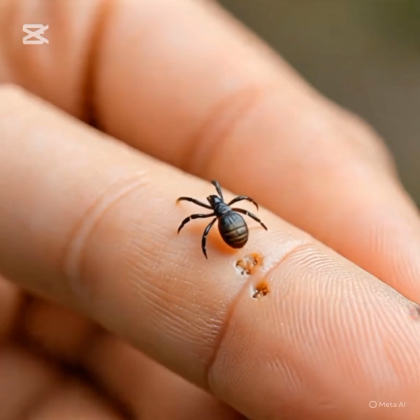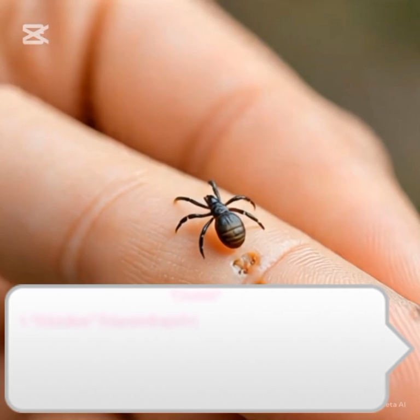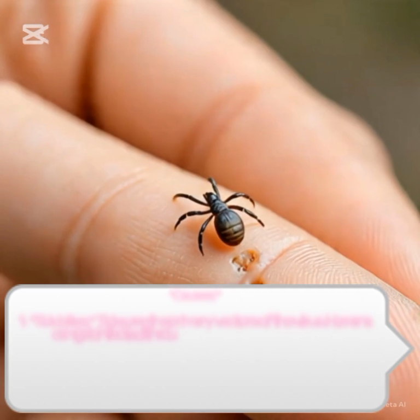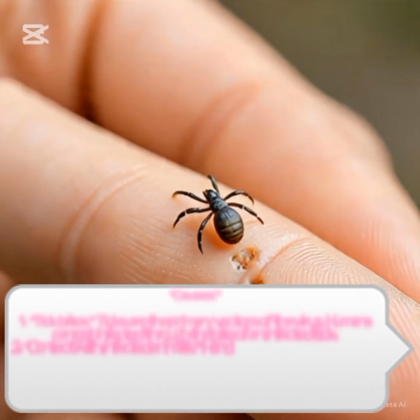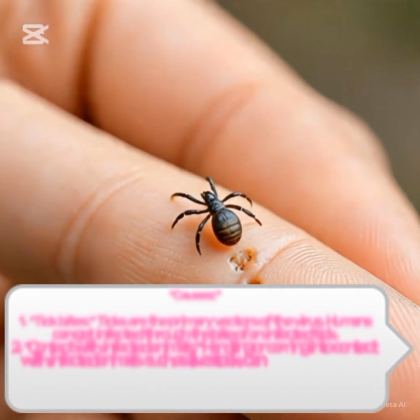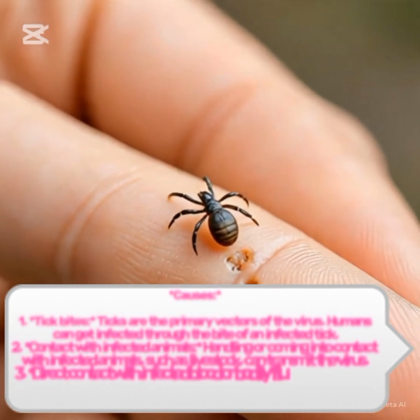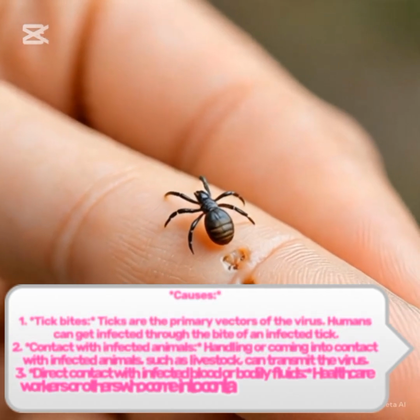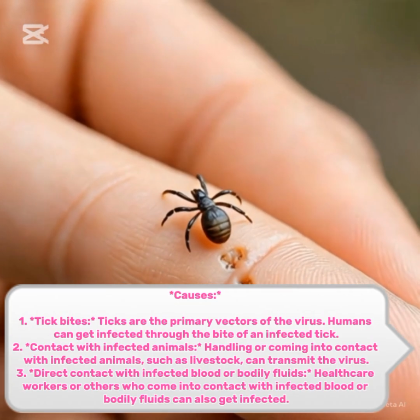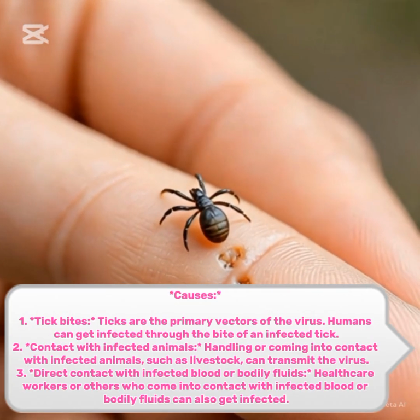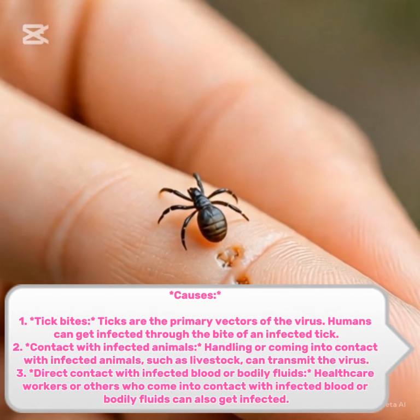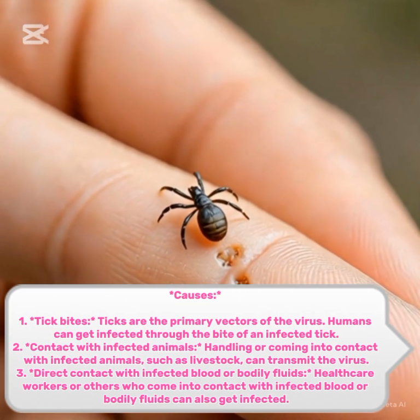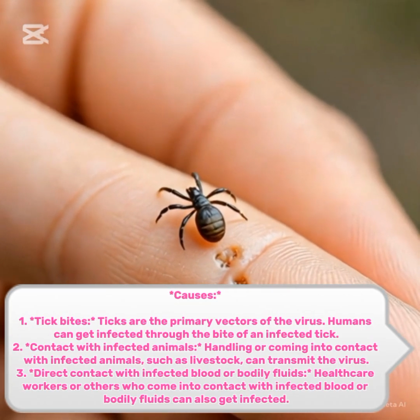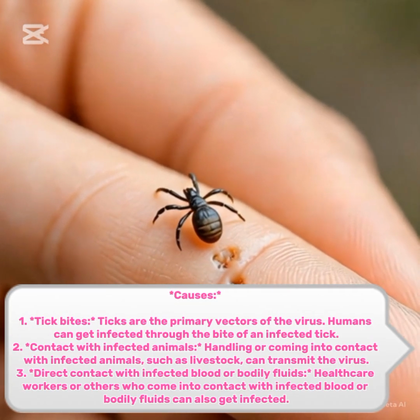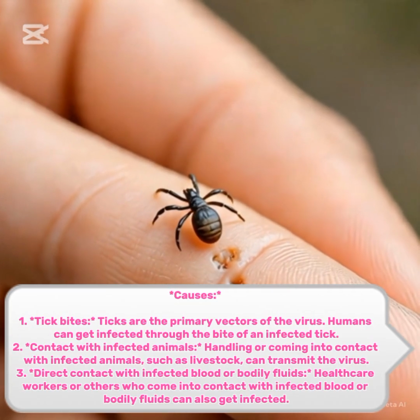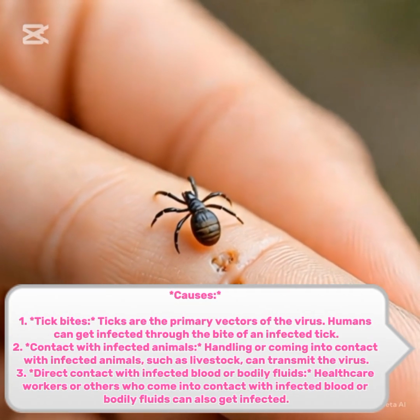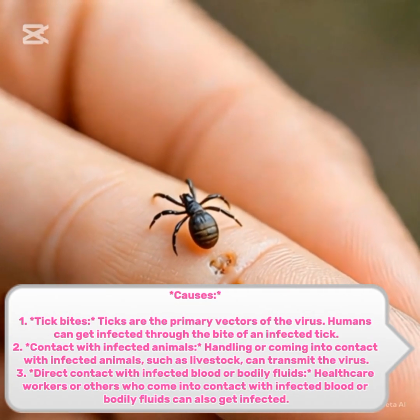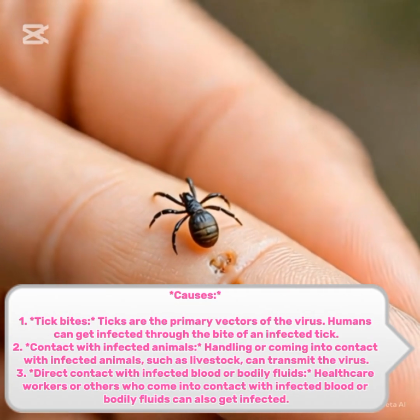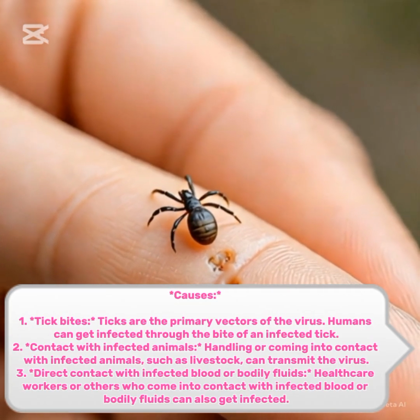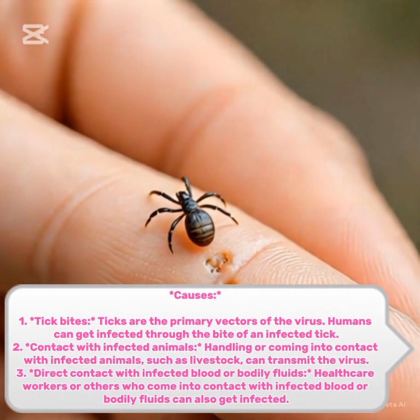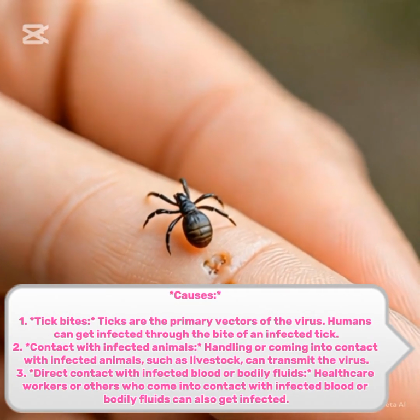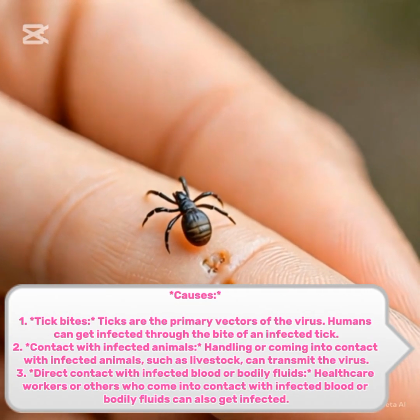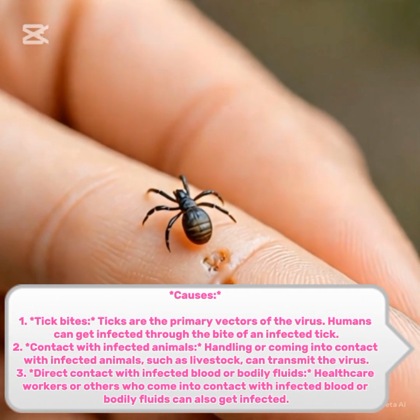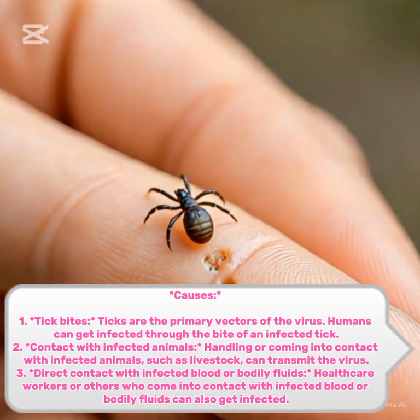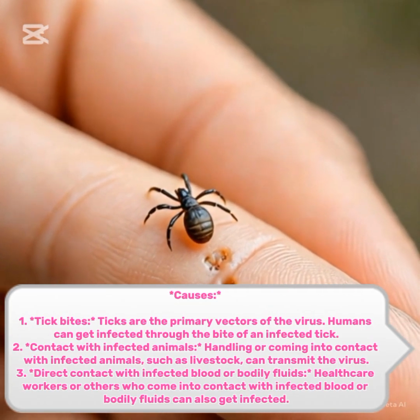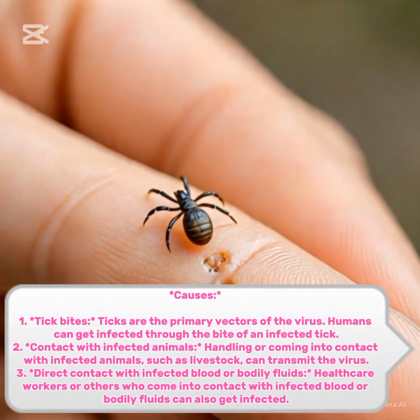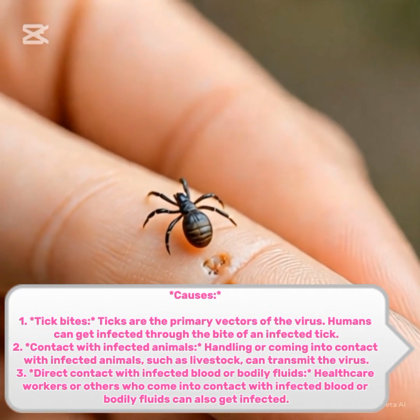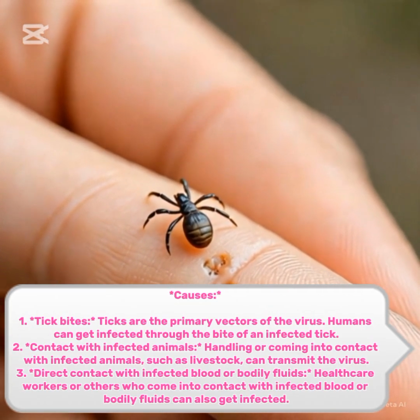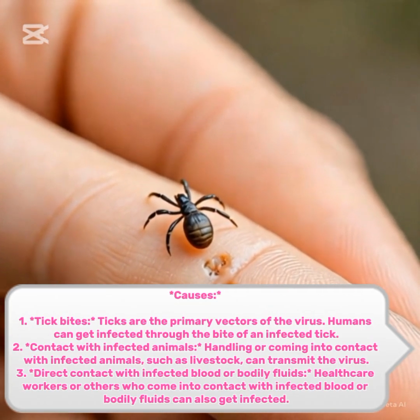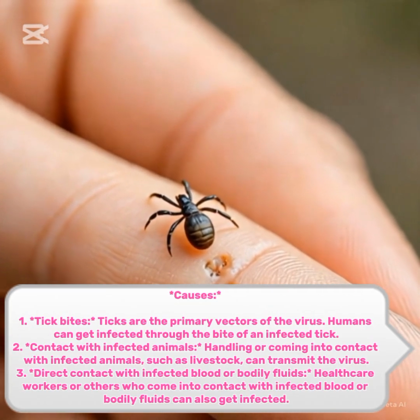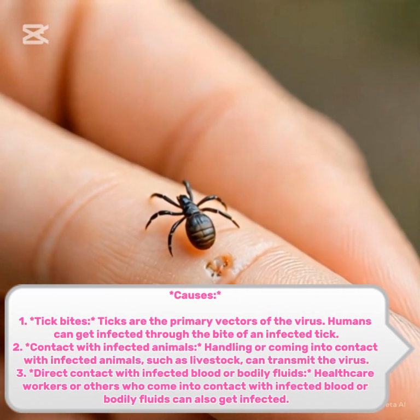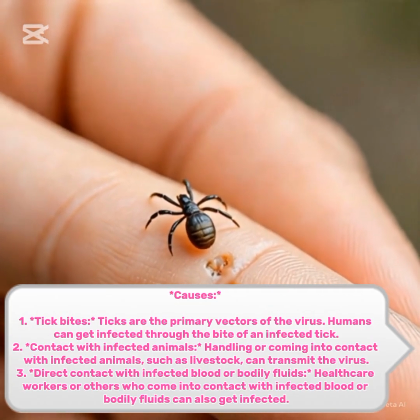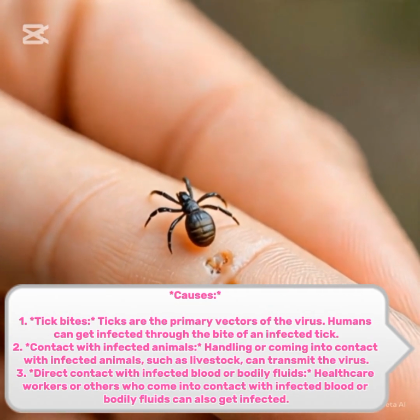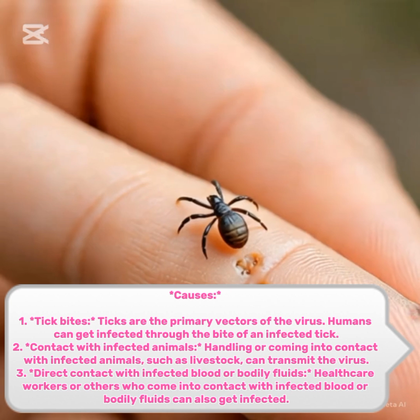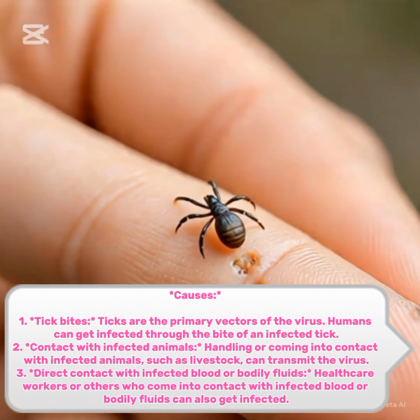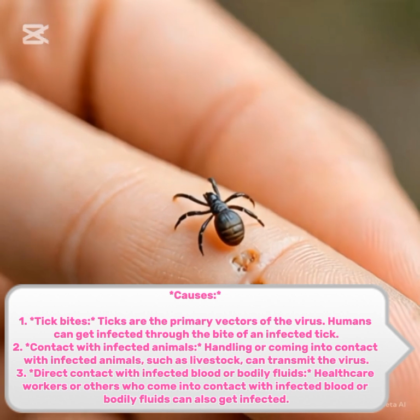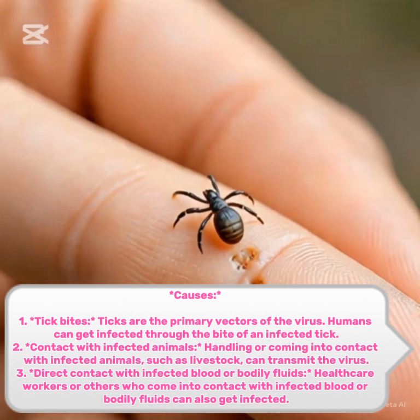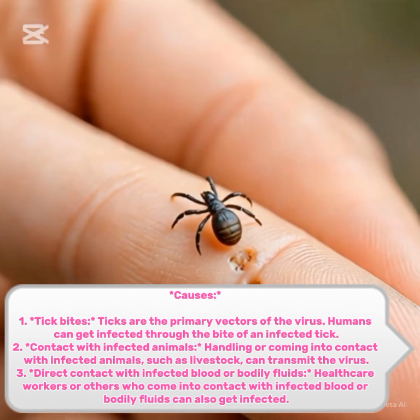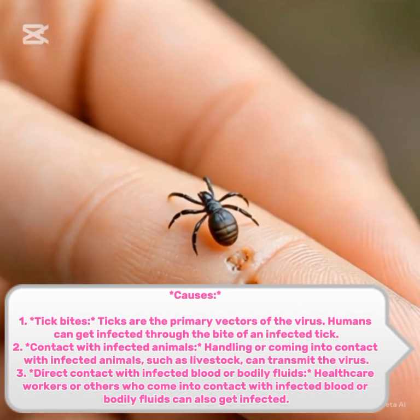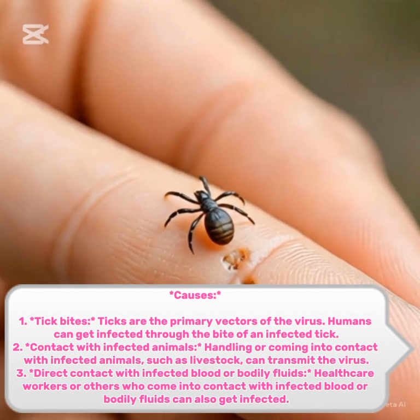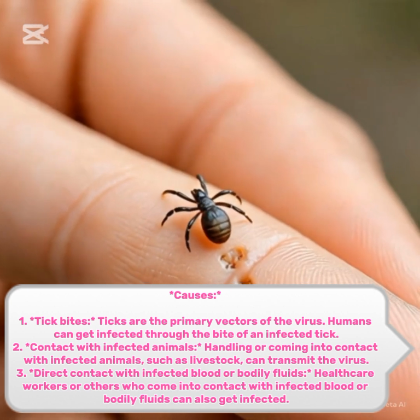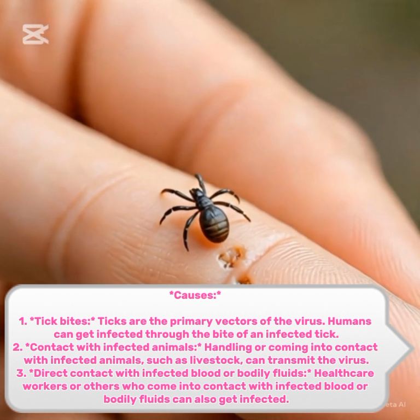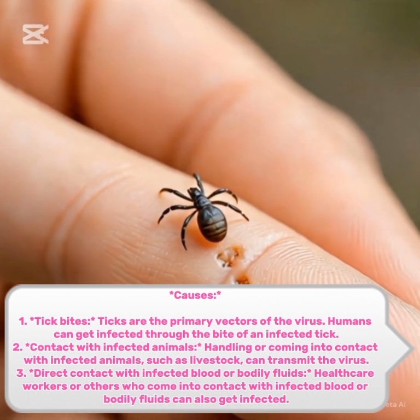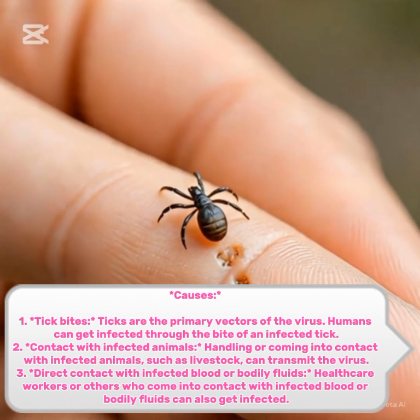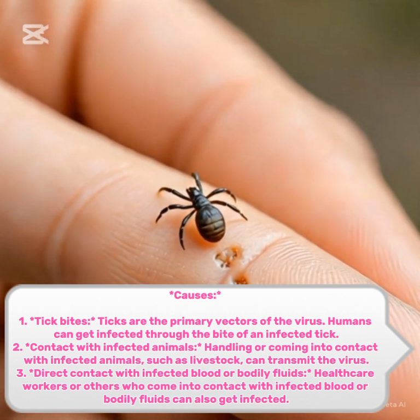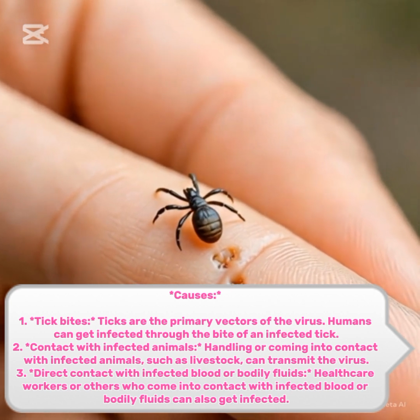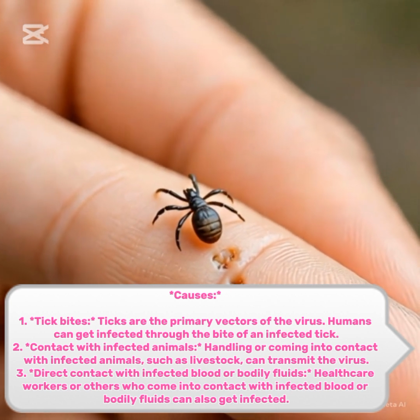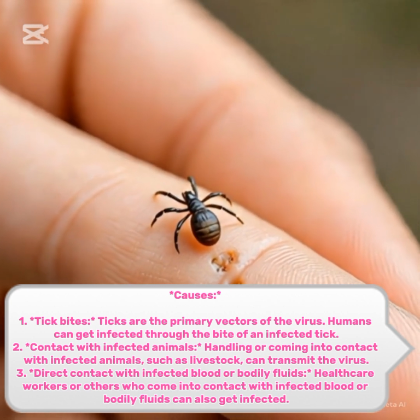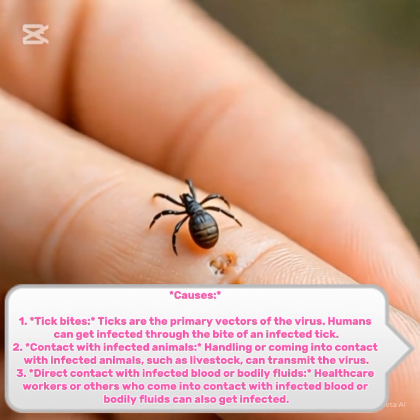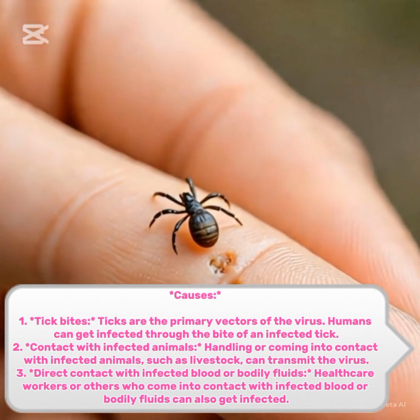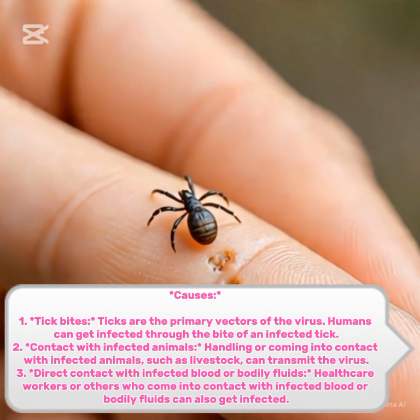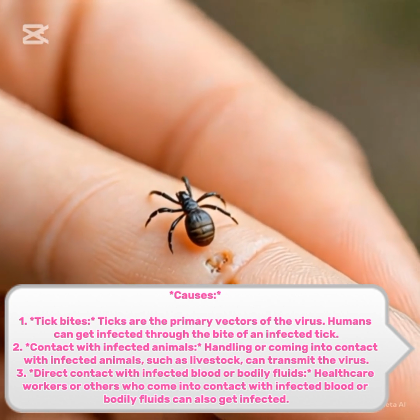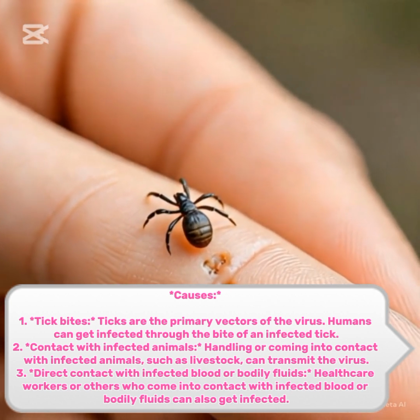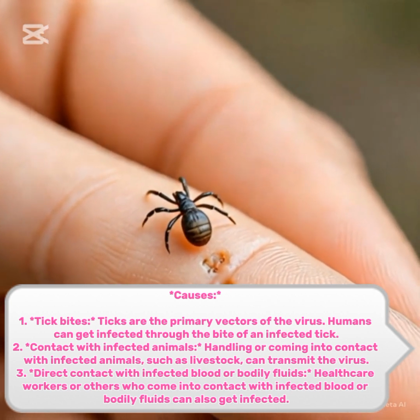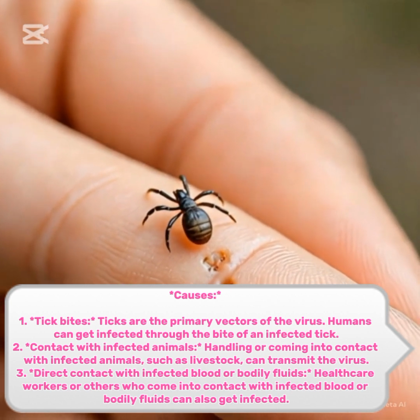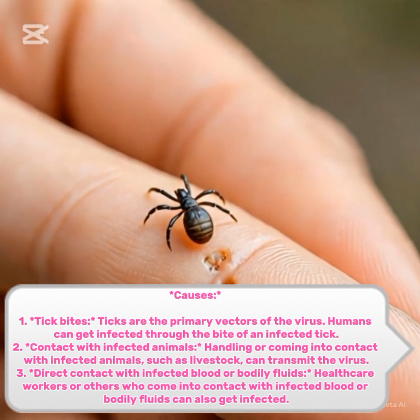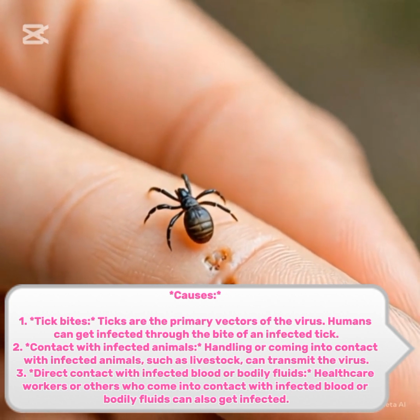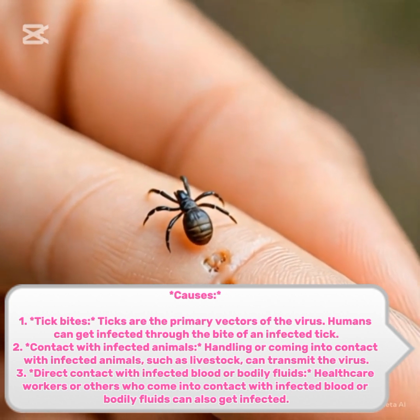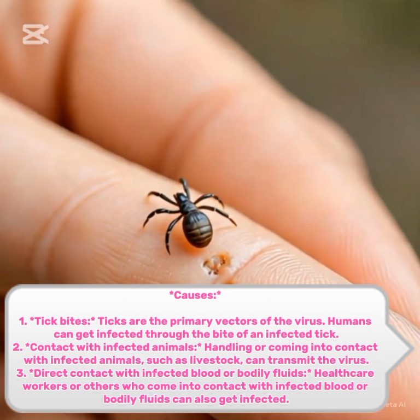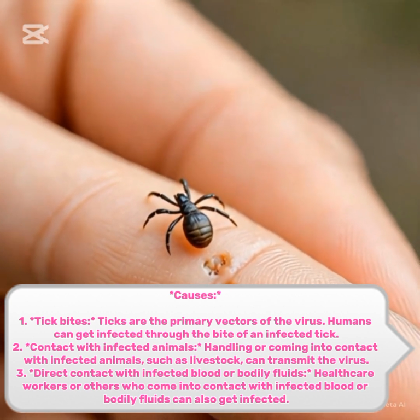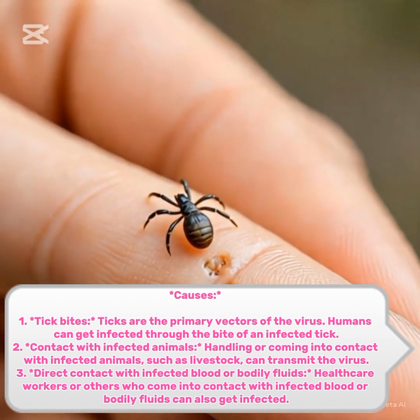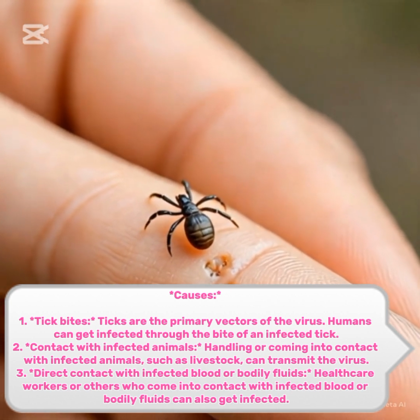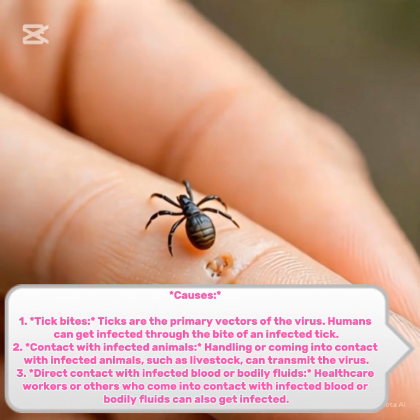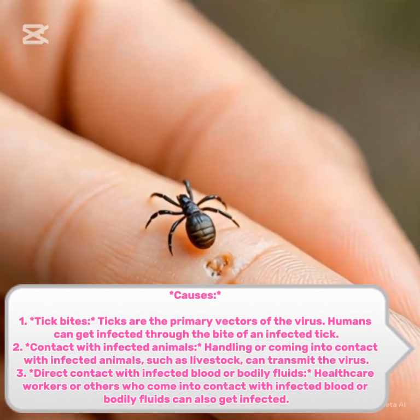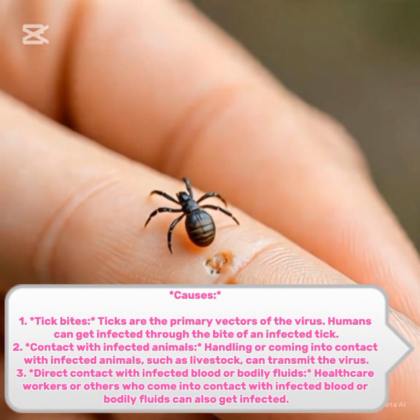Causes. 1. Tick bites. Ticks are the primary vectors of the virus. Humans can get infected through the bite of an infected tick.